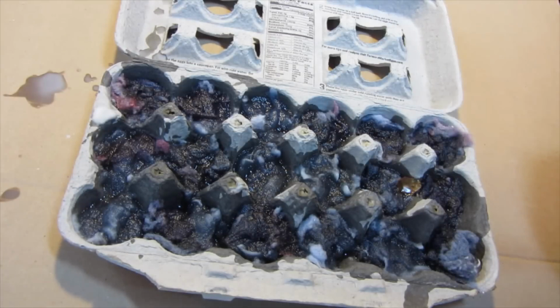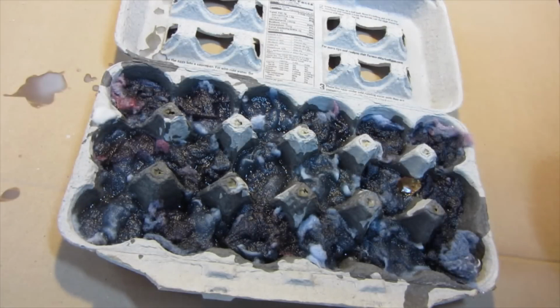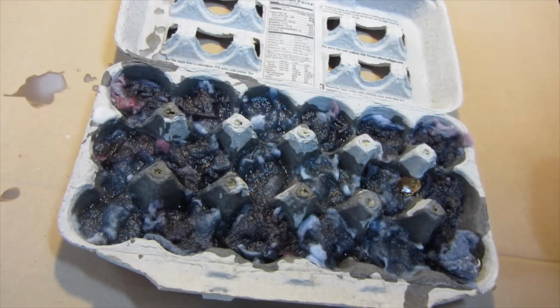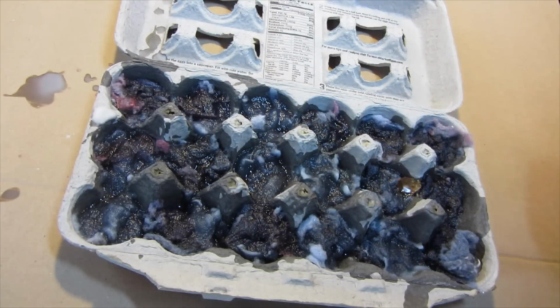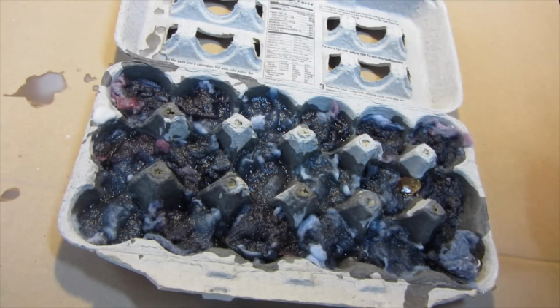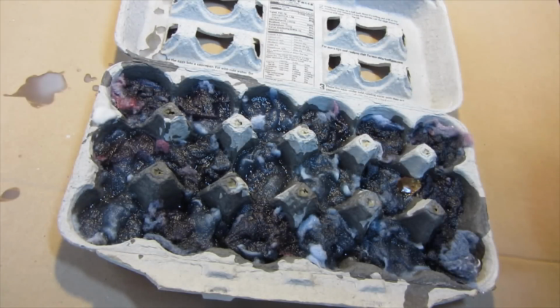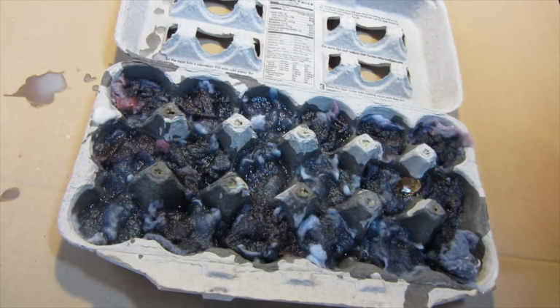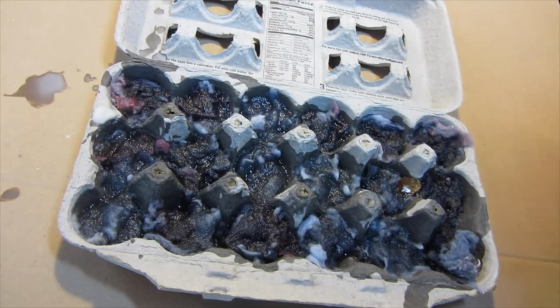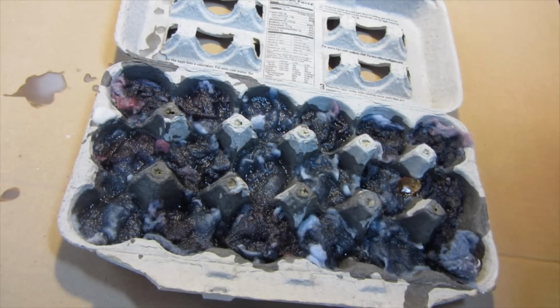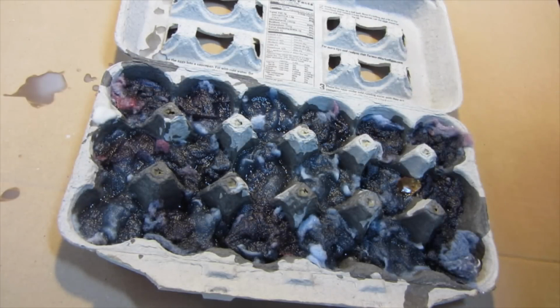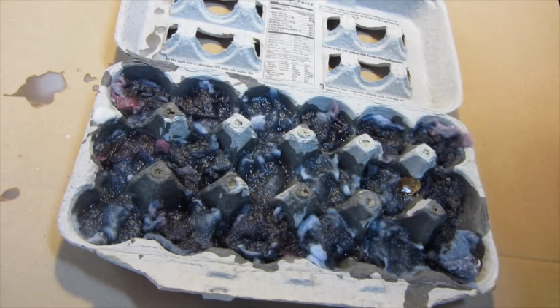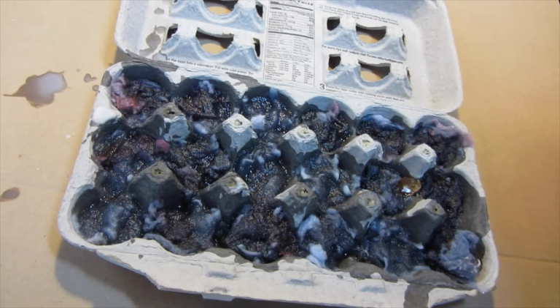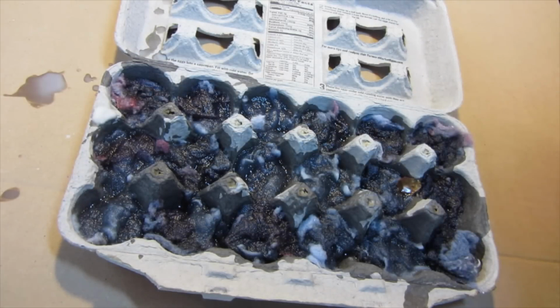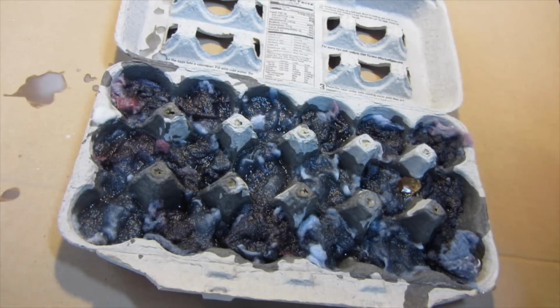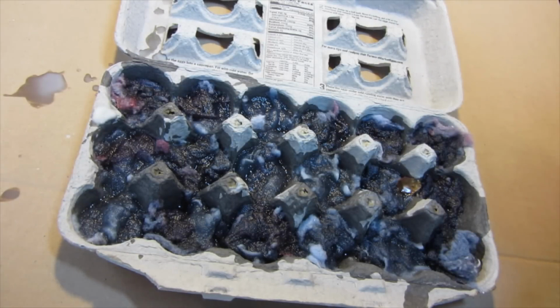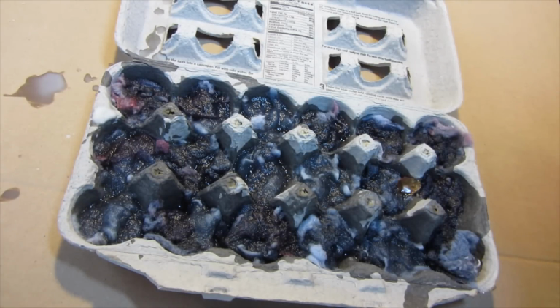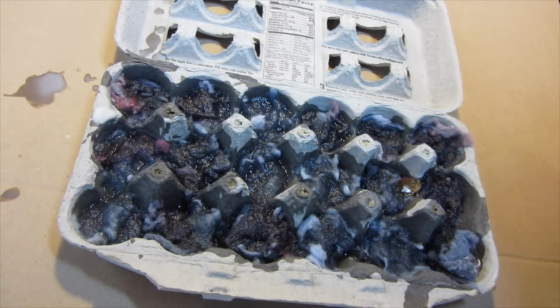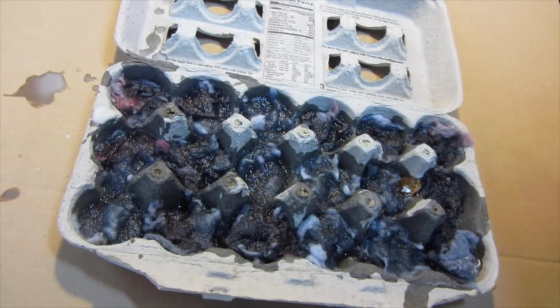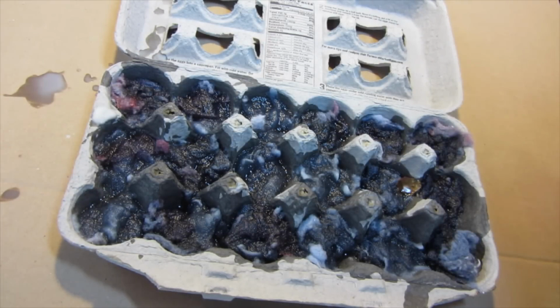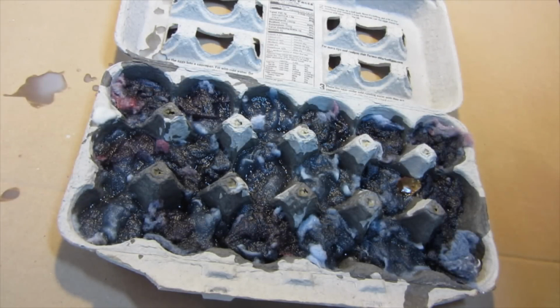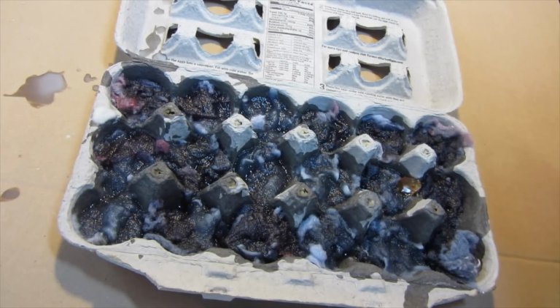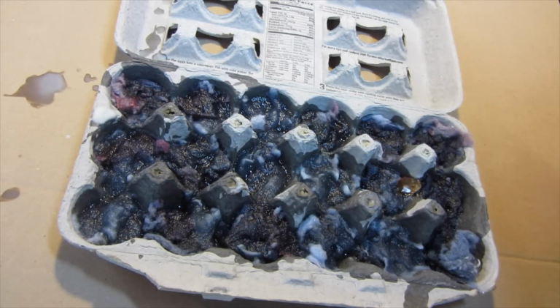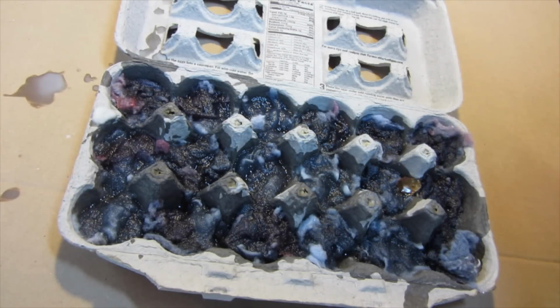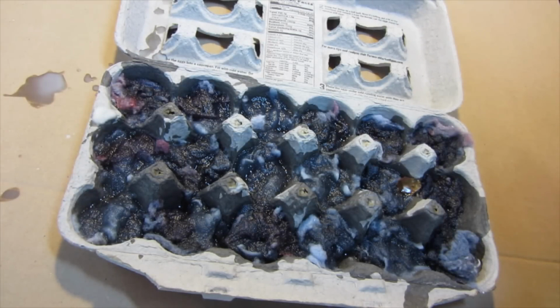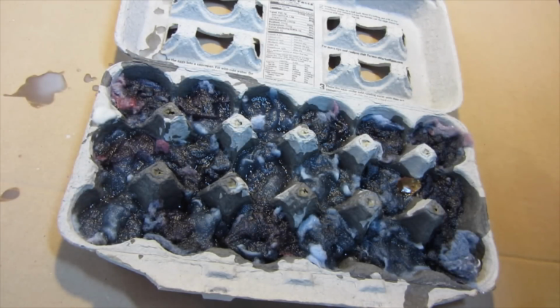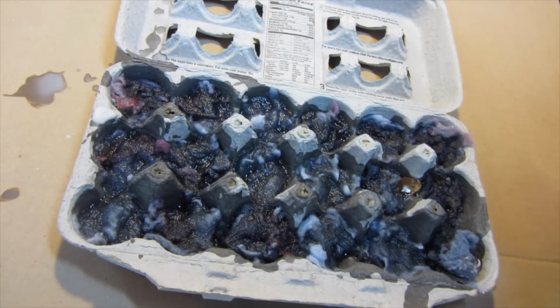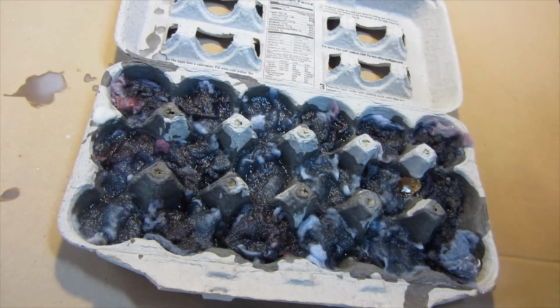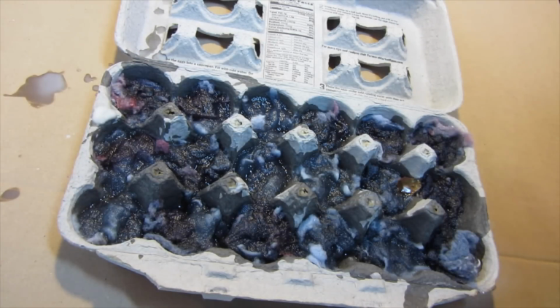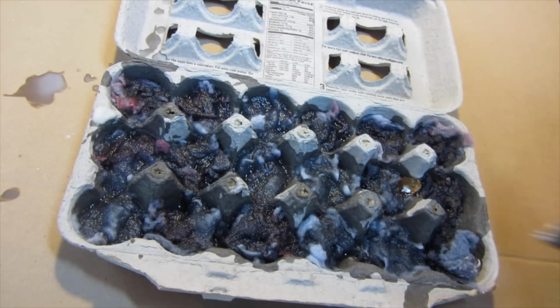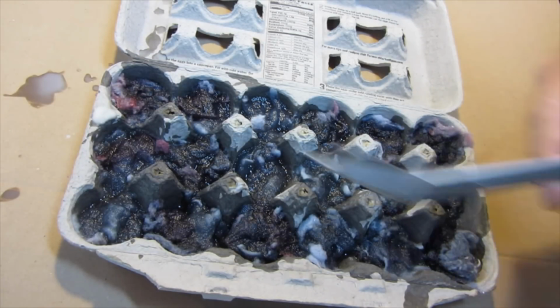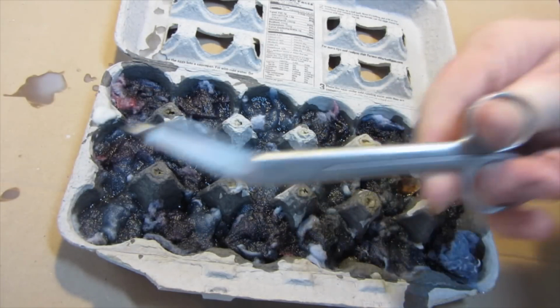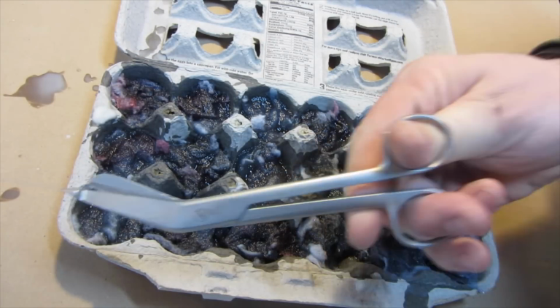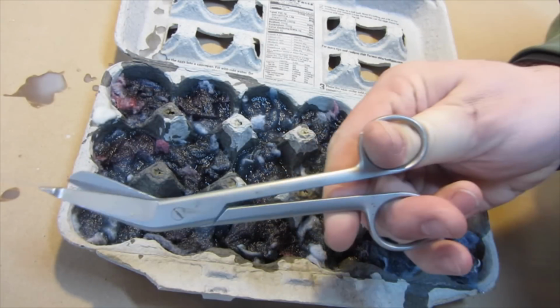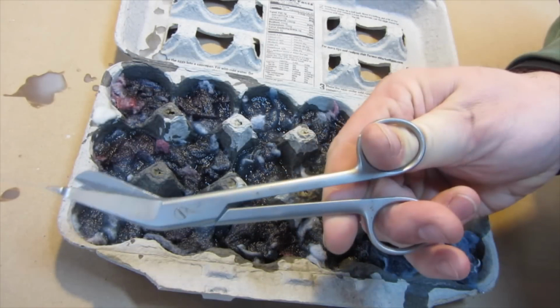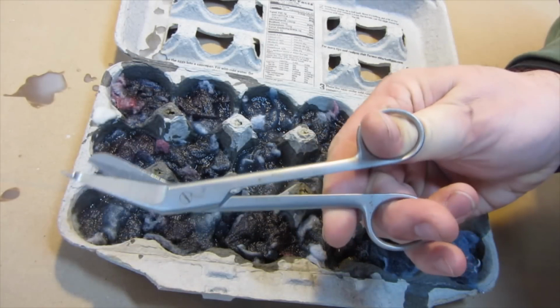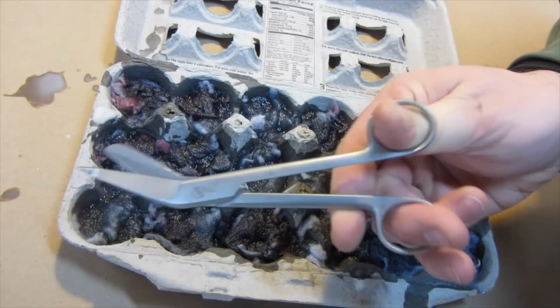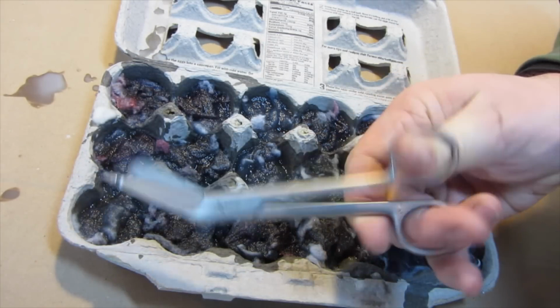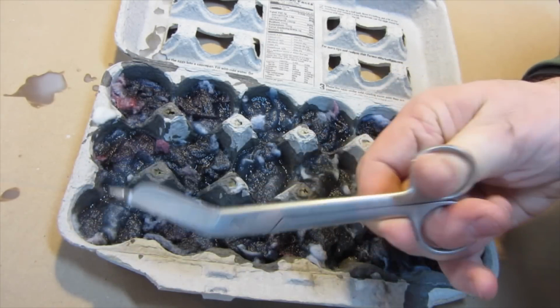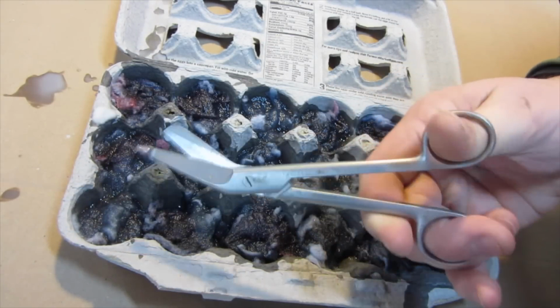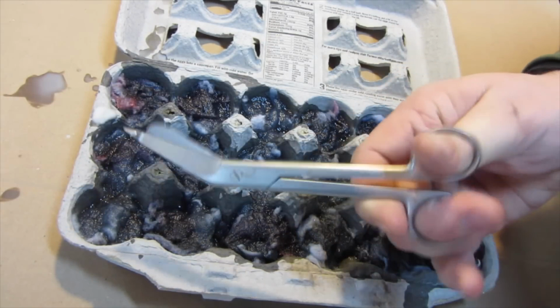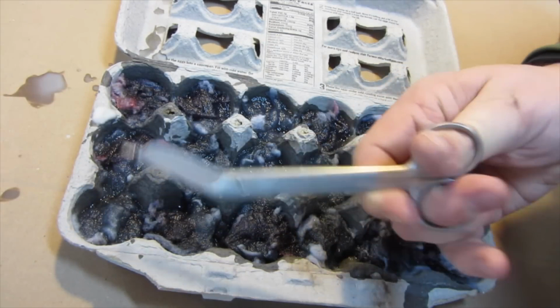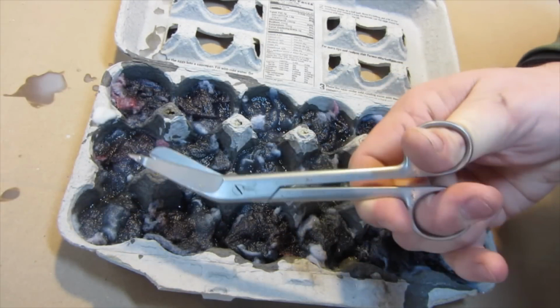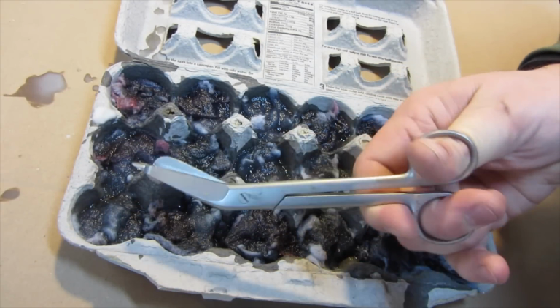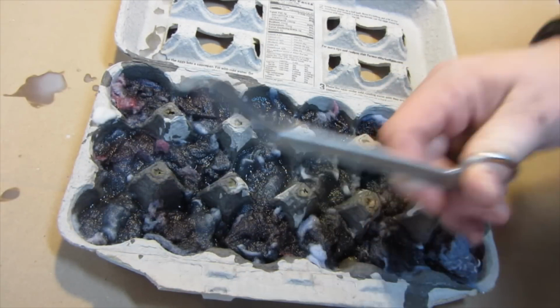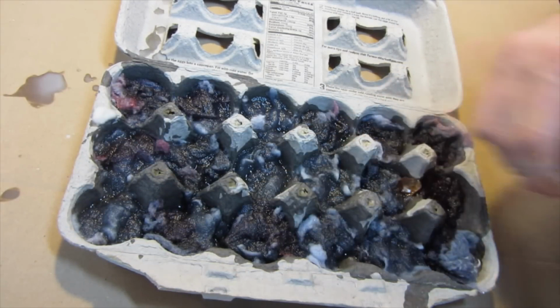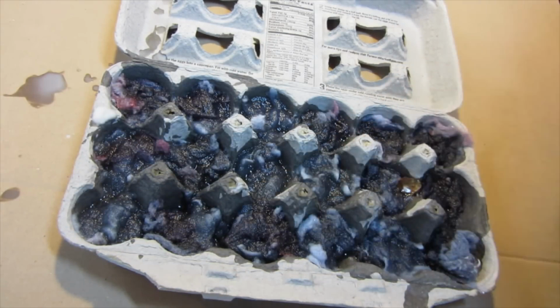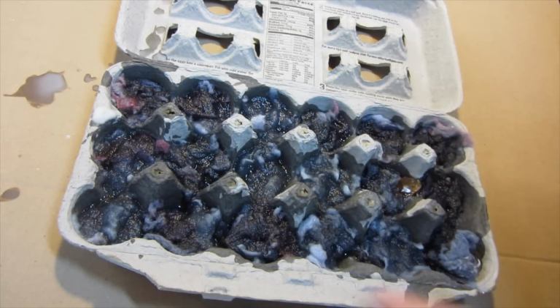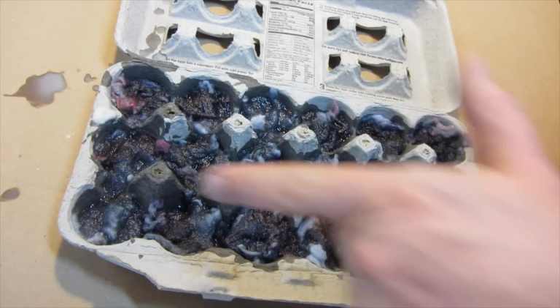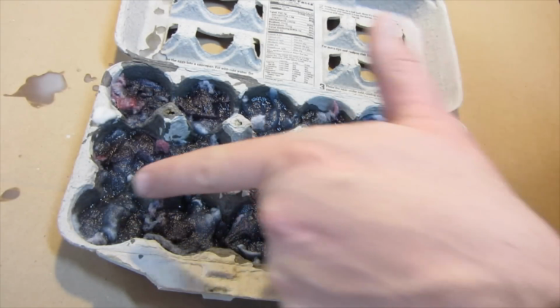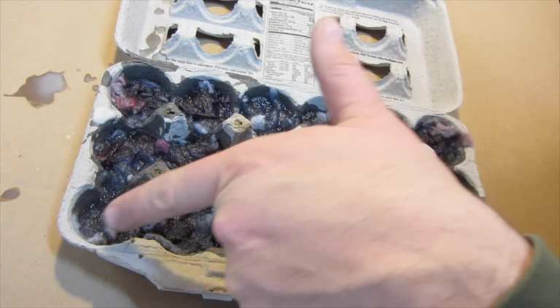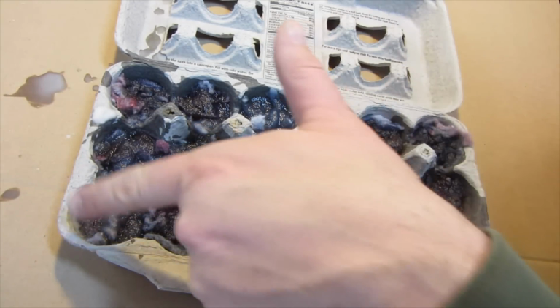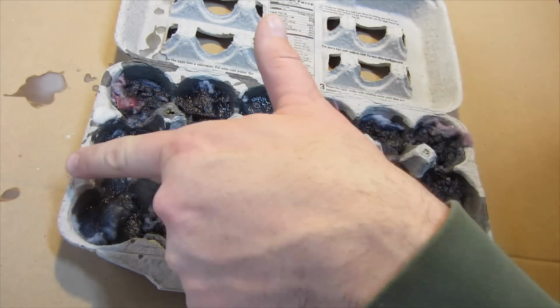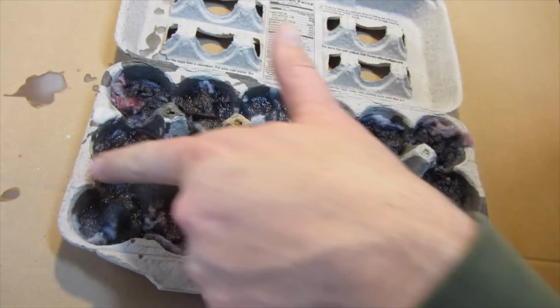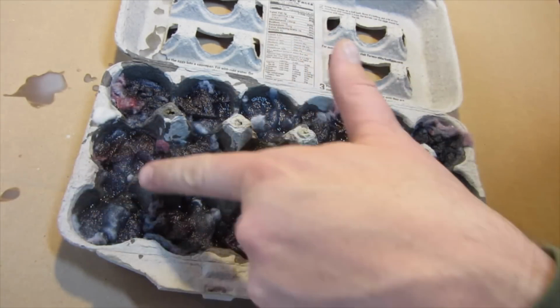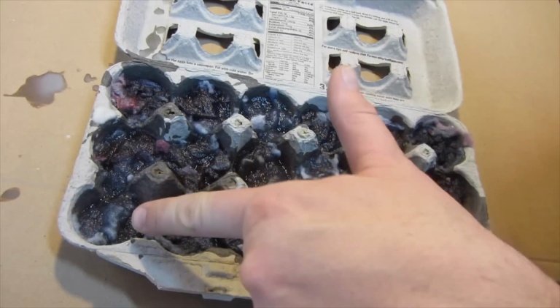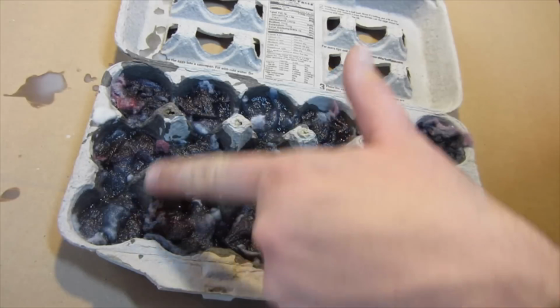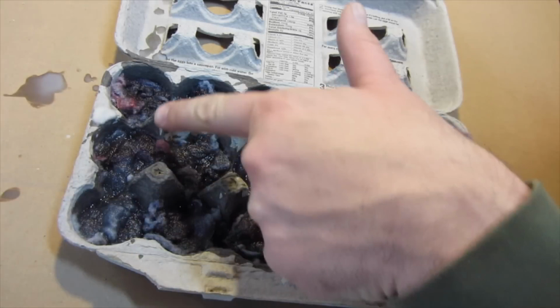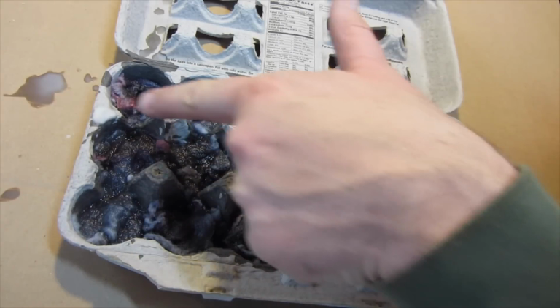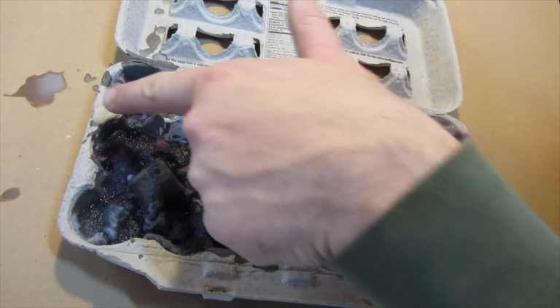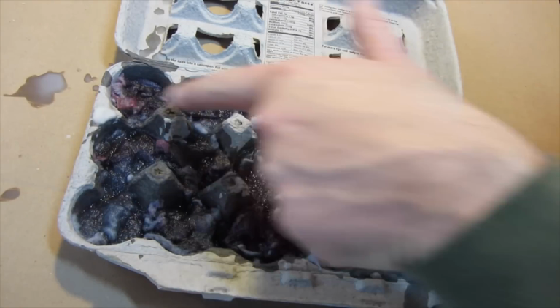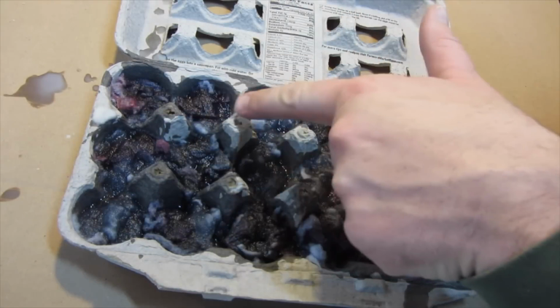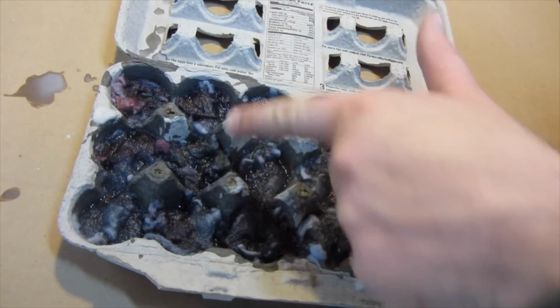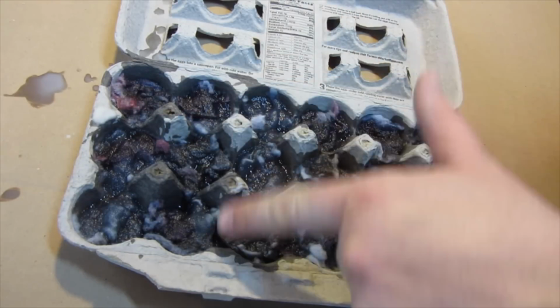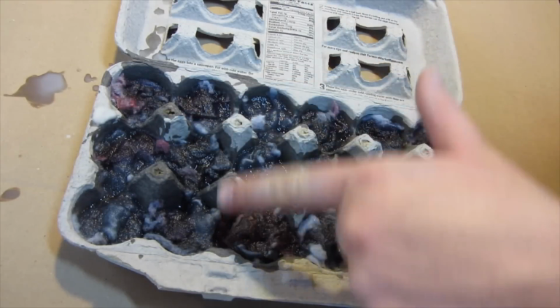I will now let it cool until it sets up, then I will take some scissors and cut each compartment out.